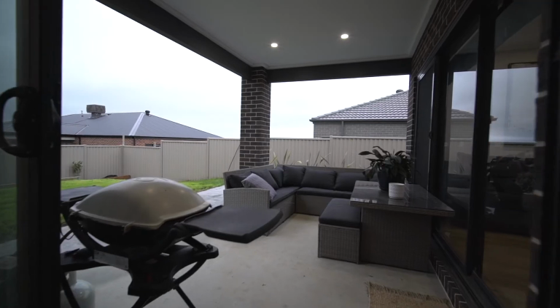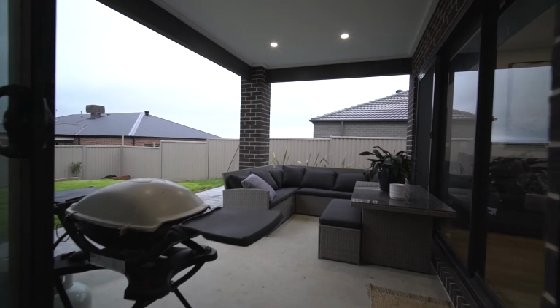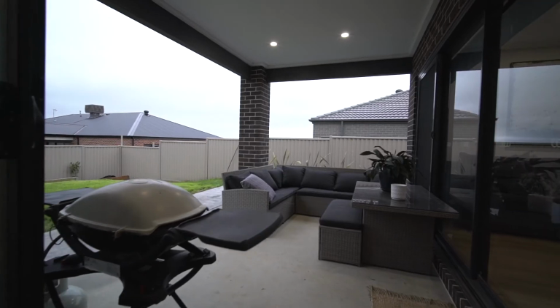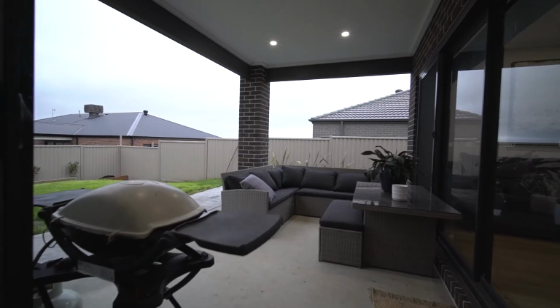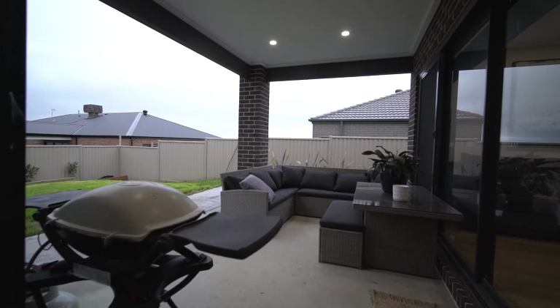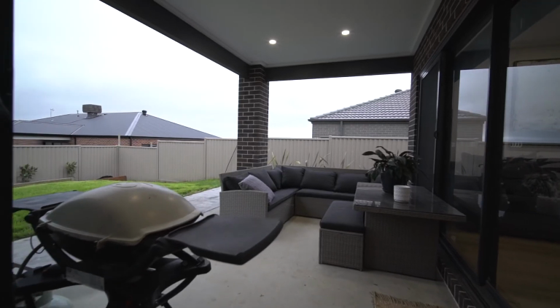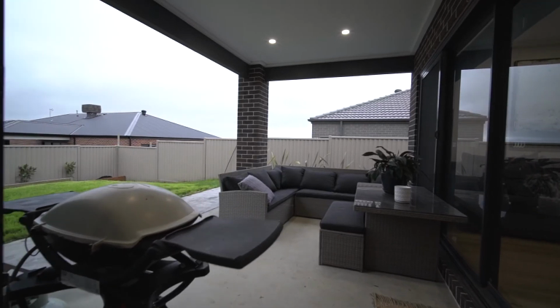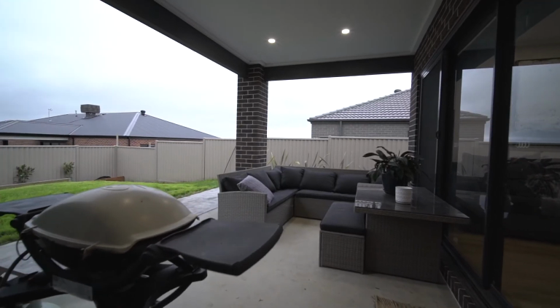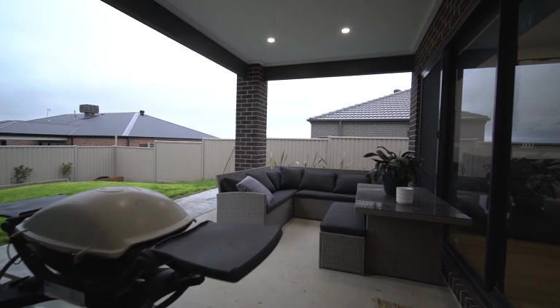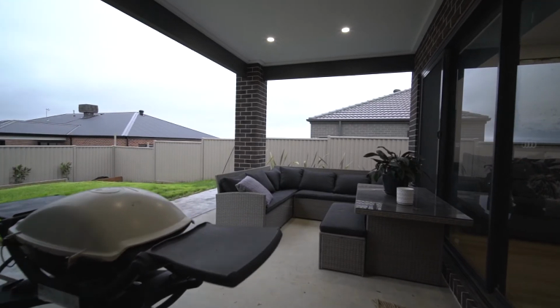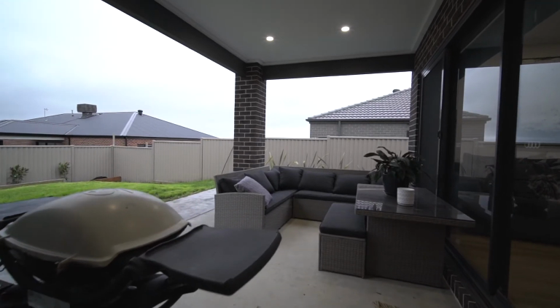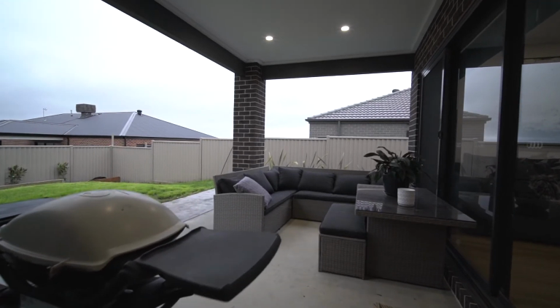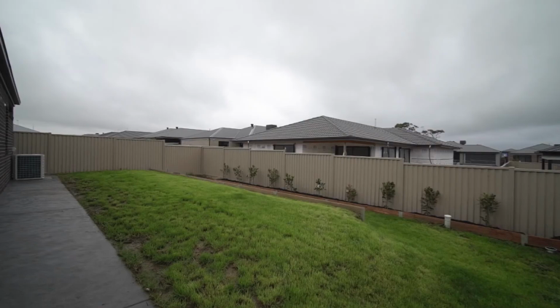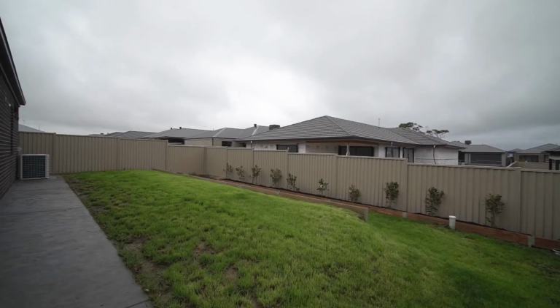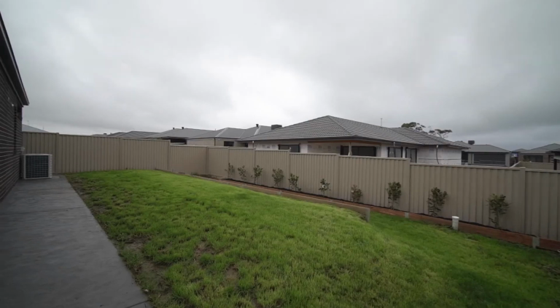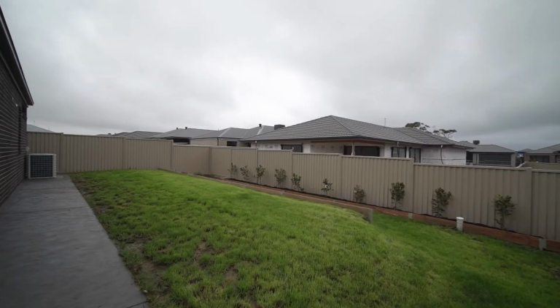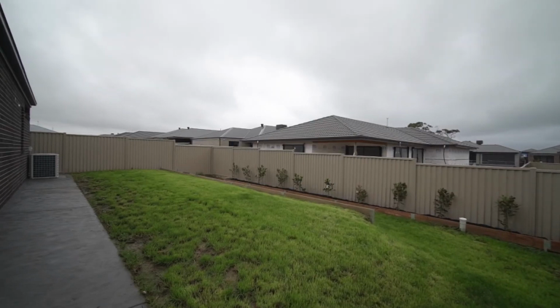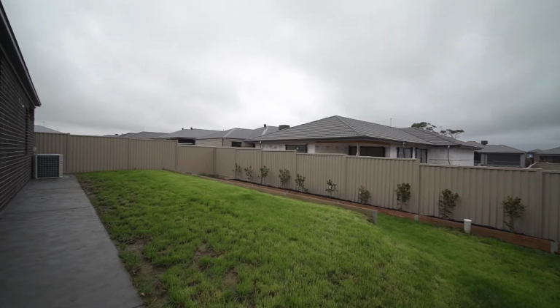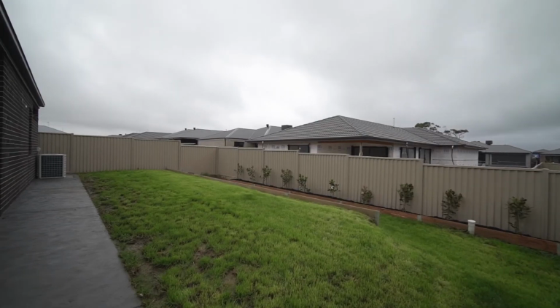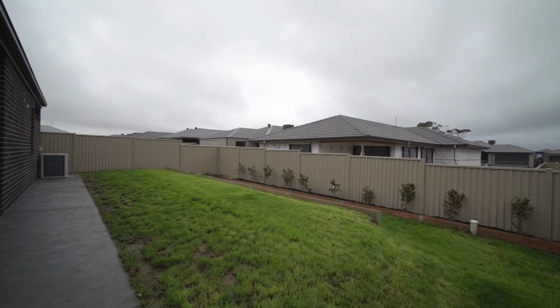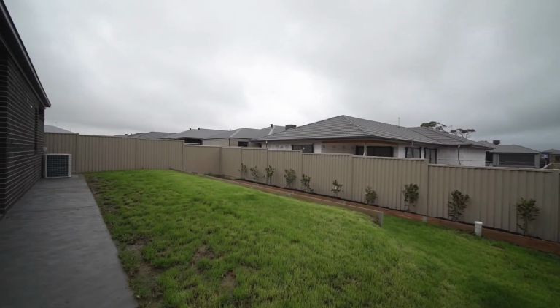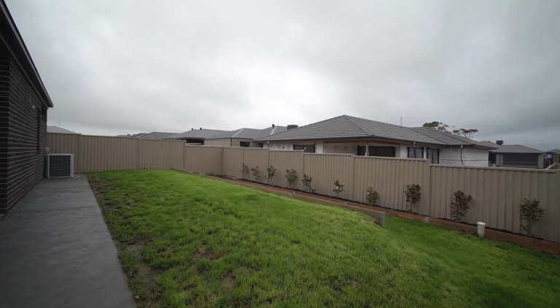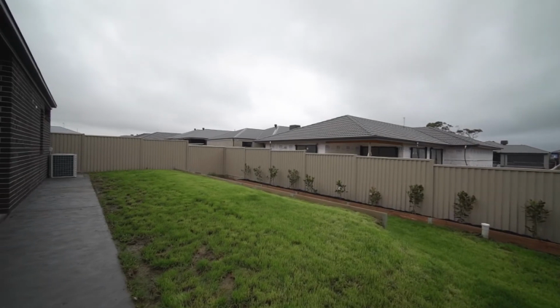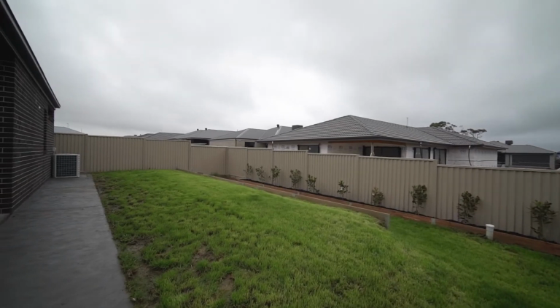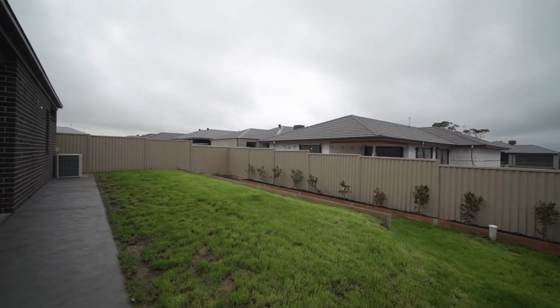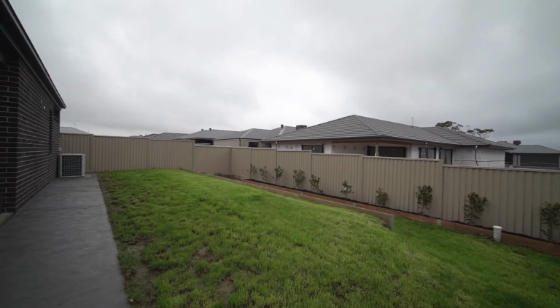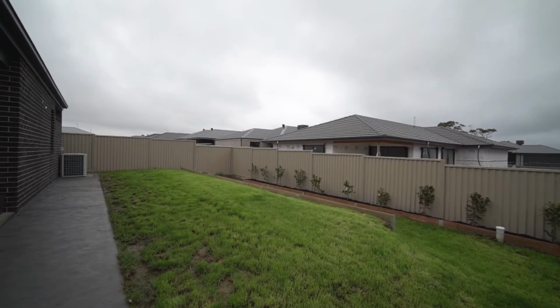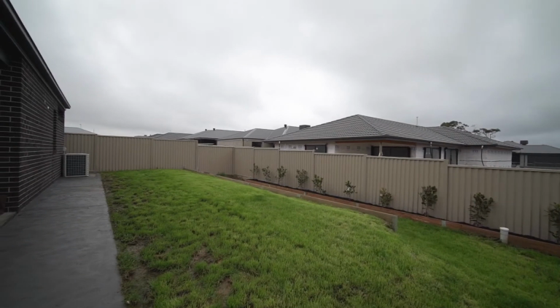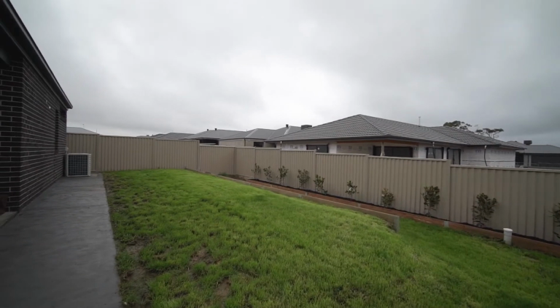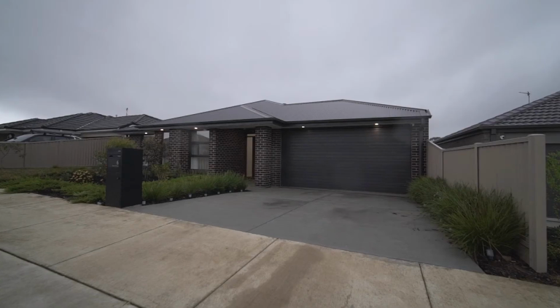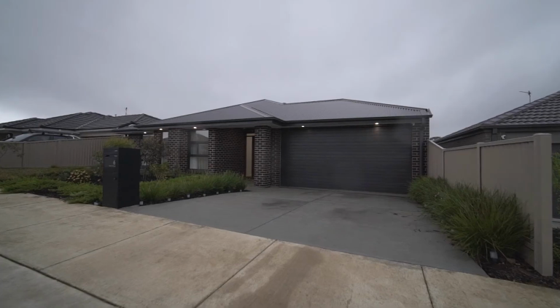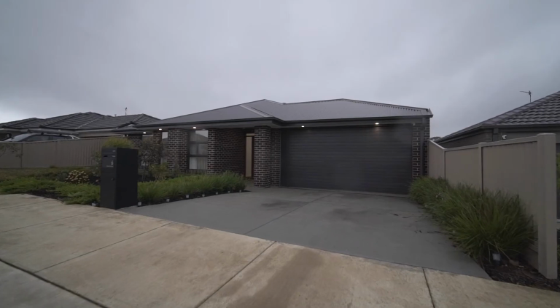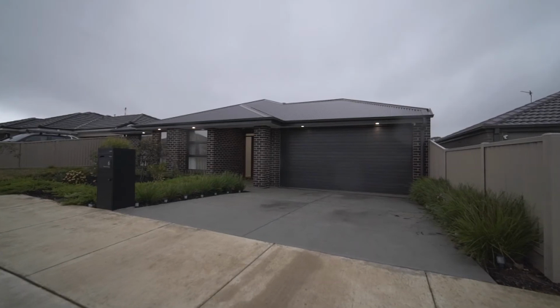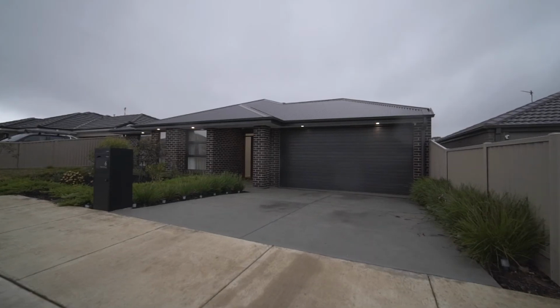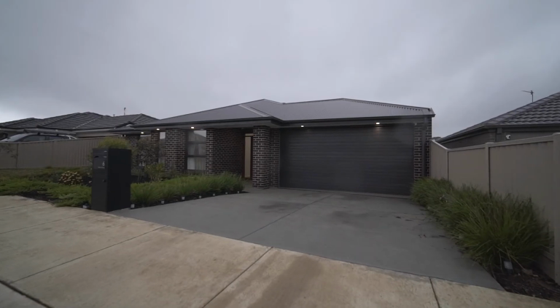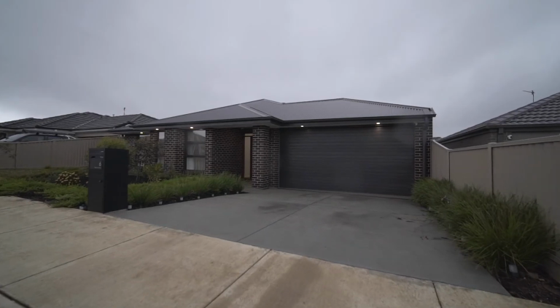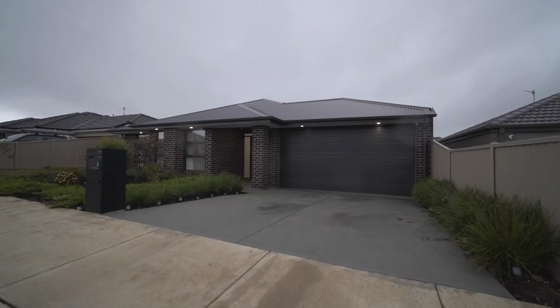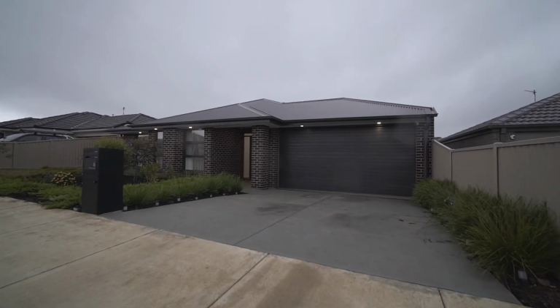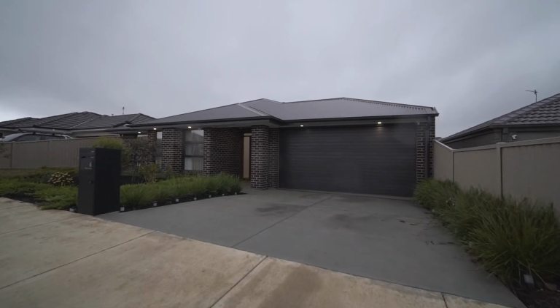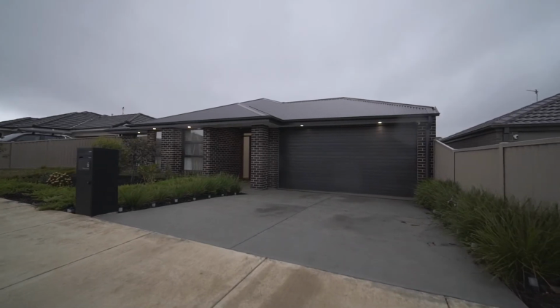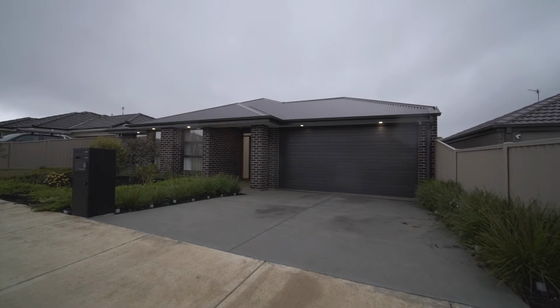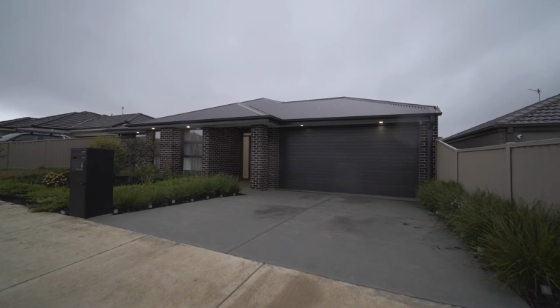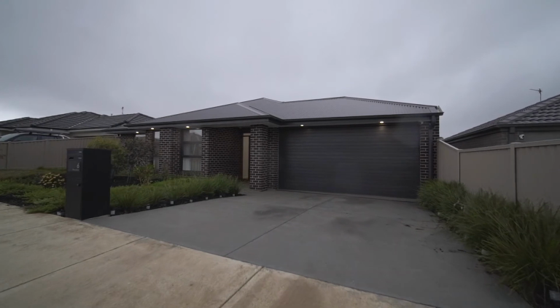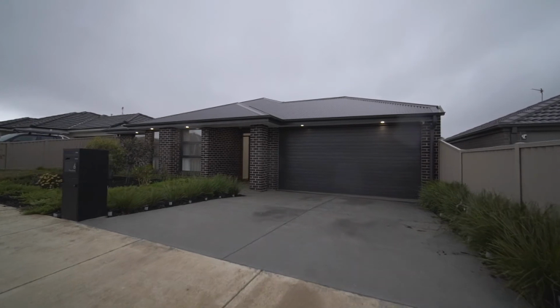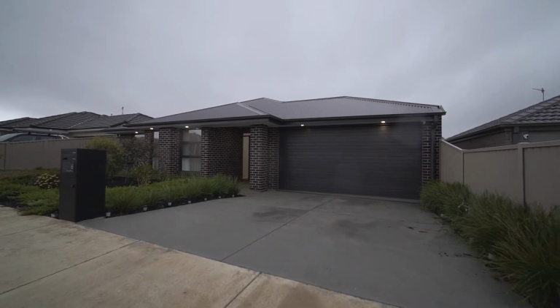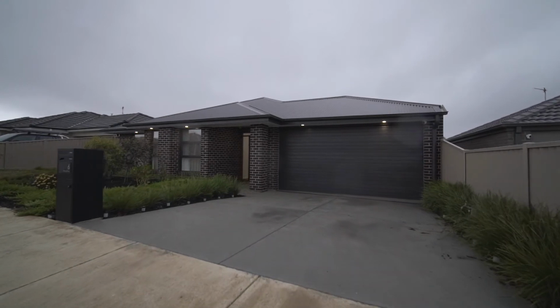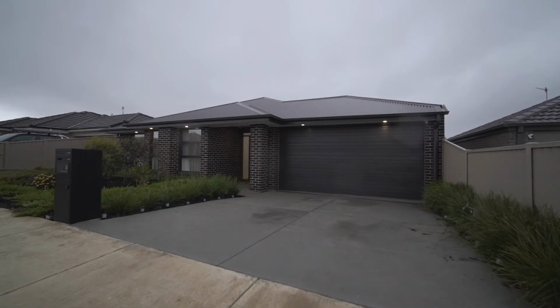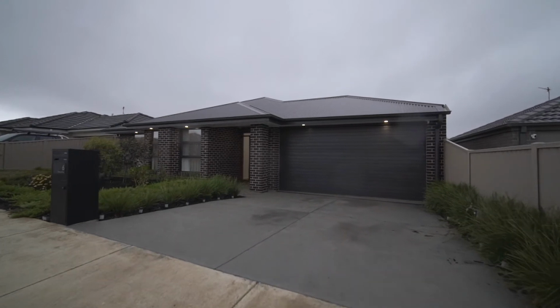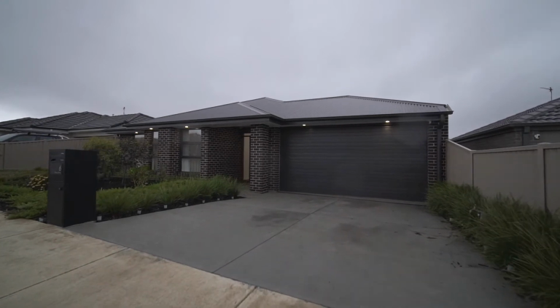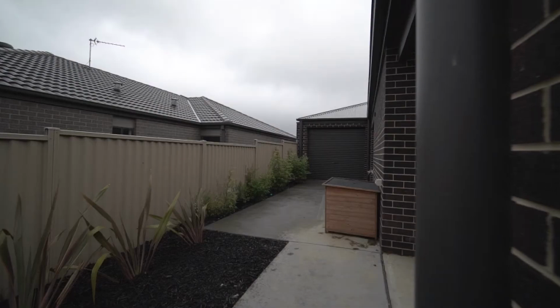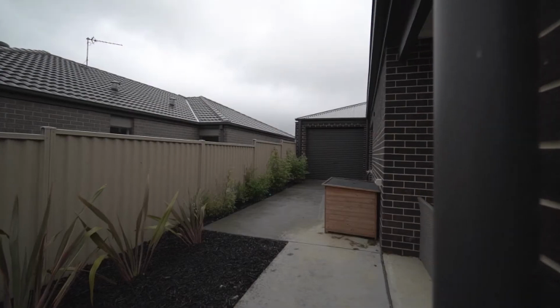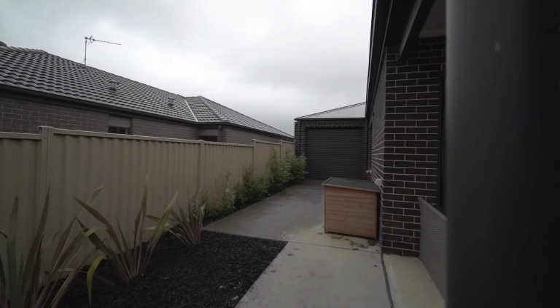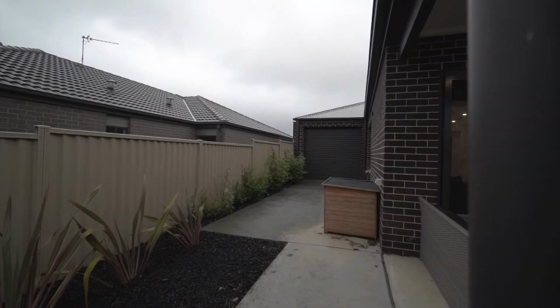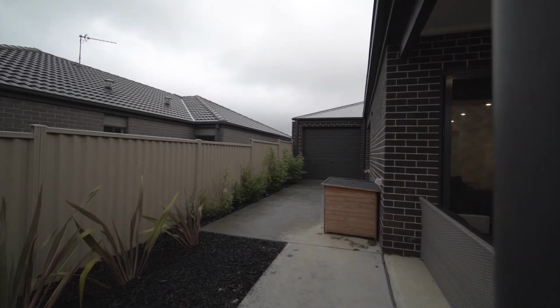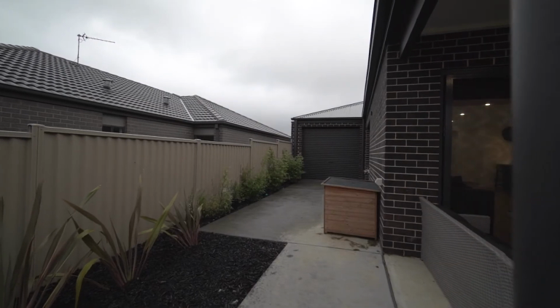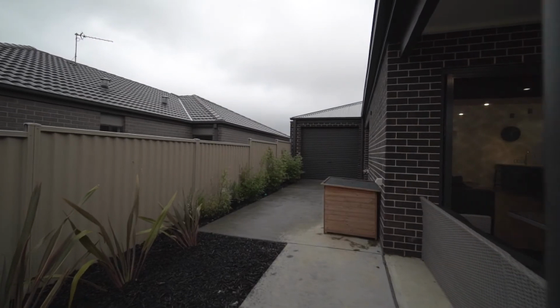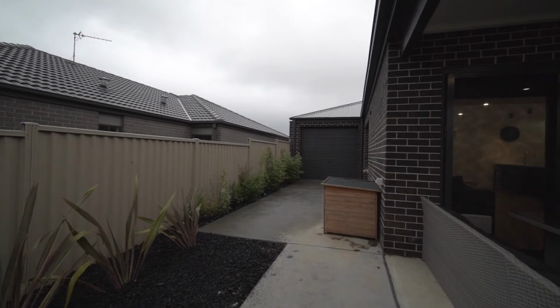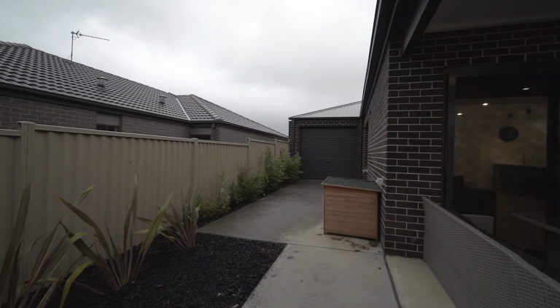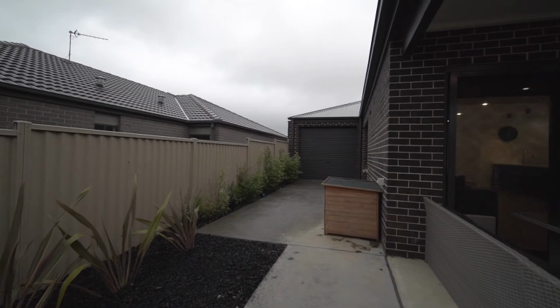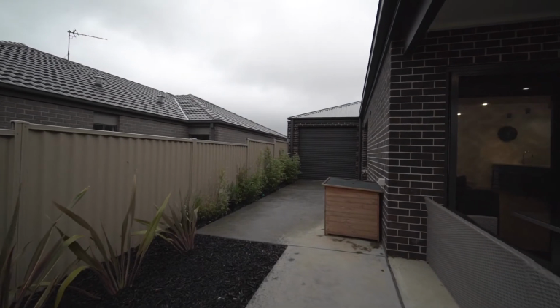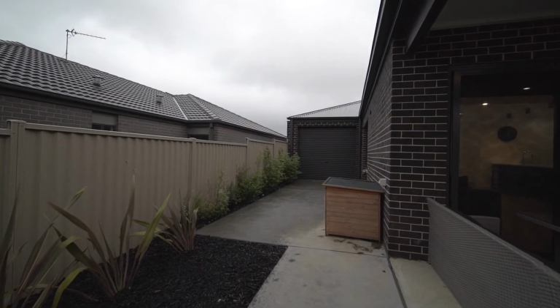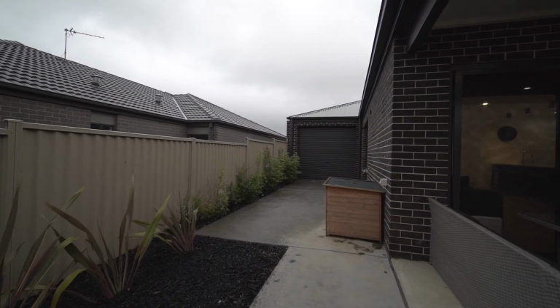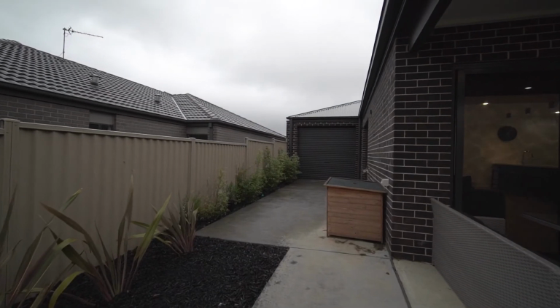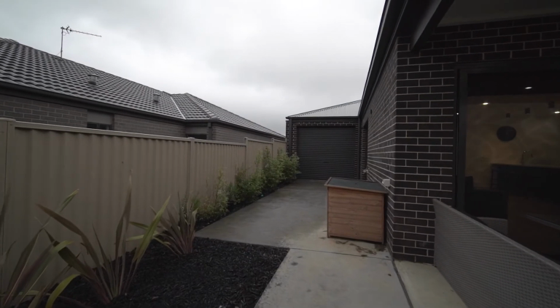Fully landscaped front and backyards wrap the home, with double lock-up garage and access to the backyard providing more convenience.